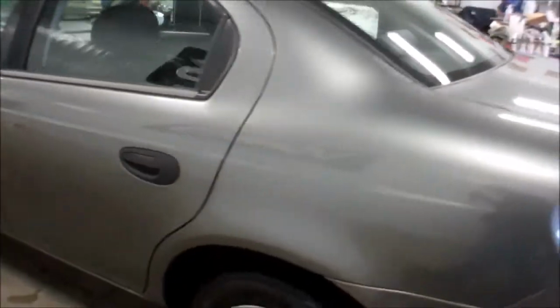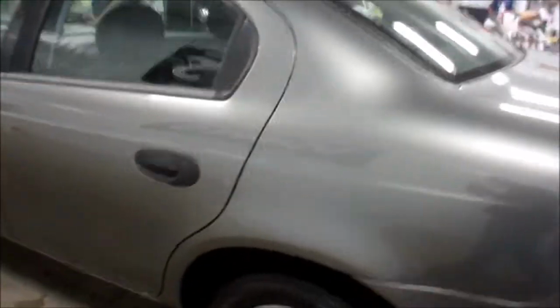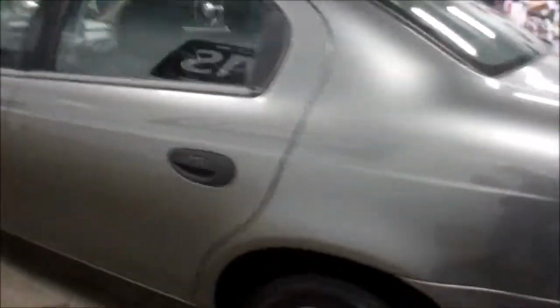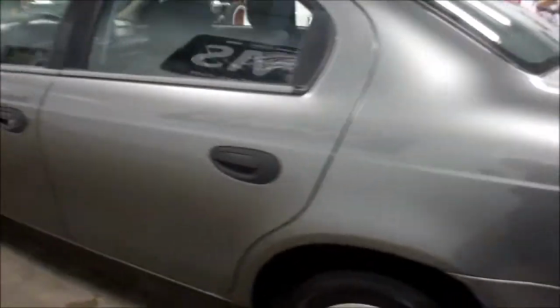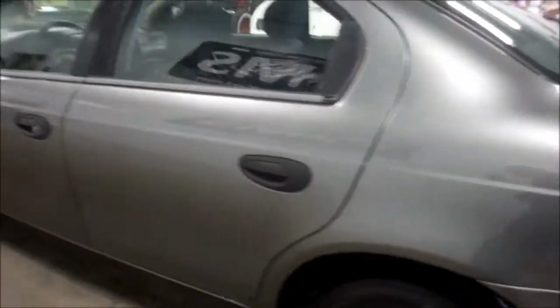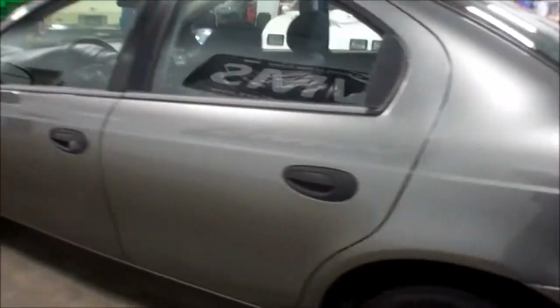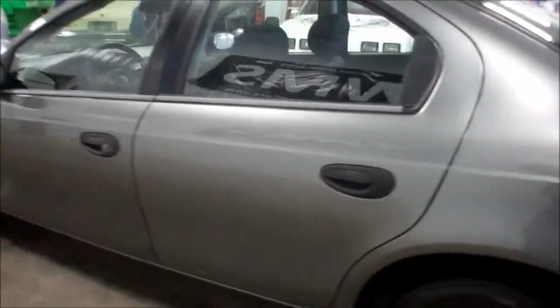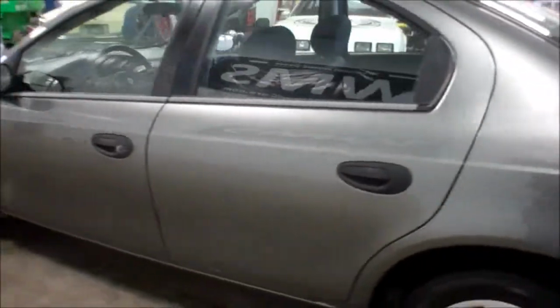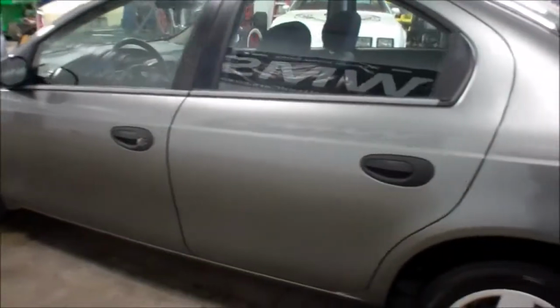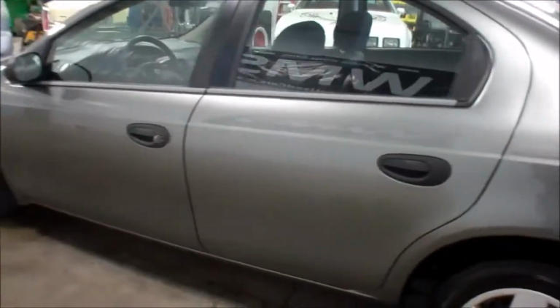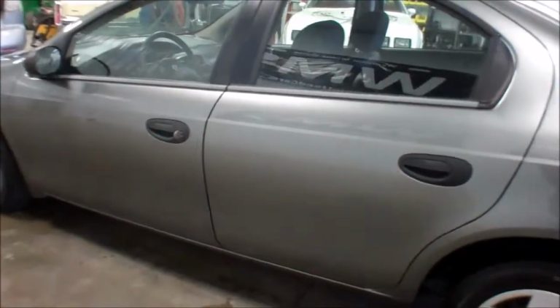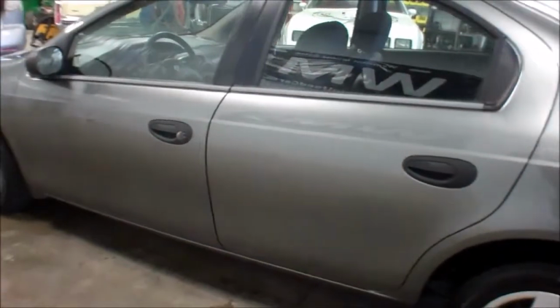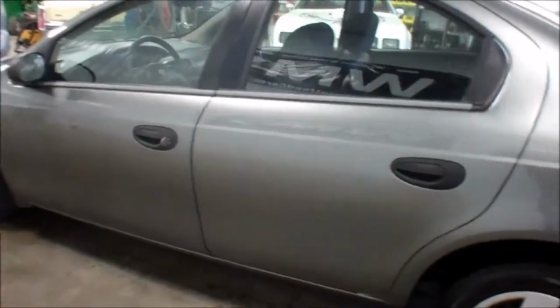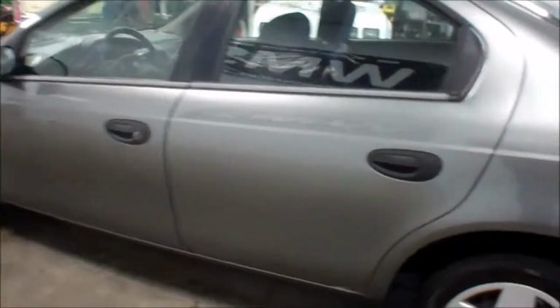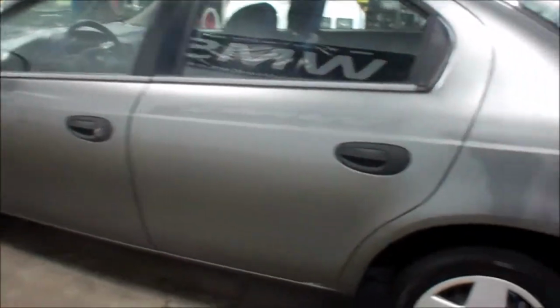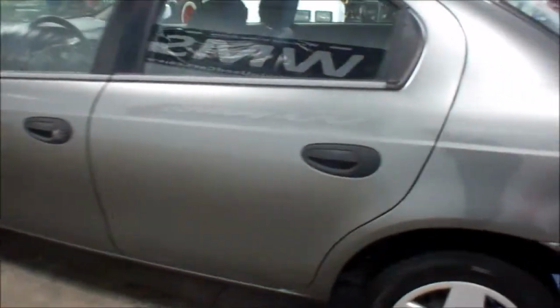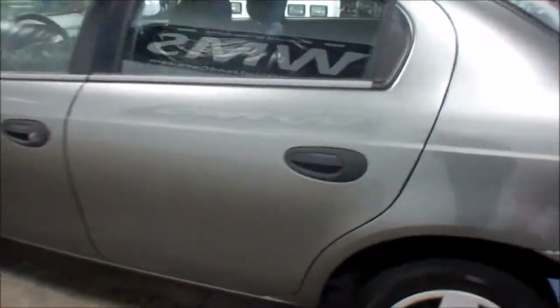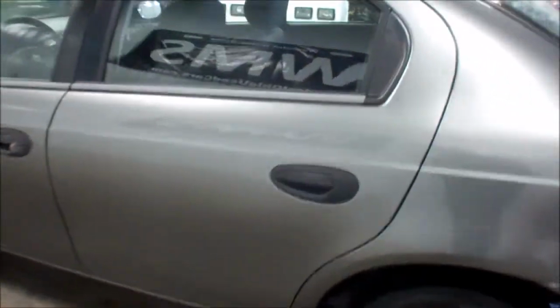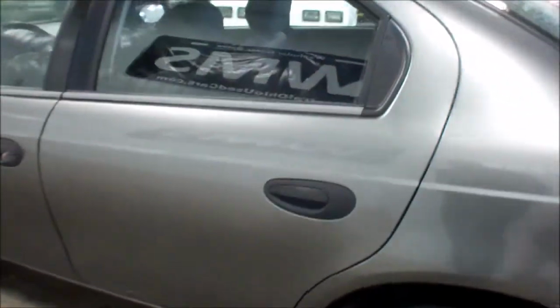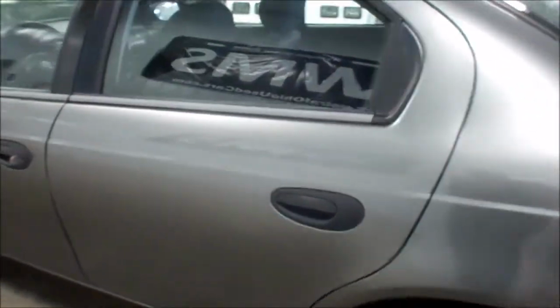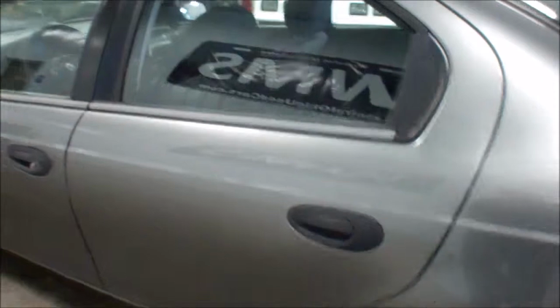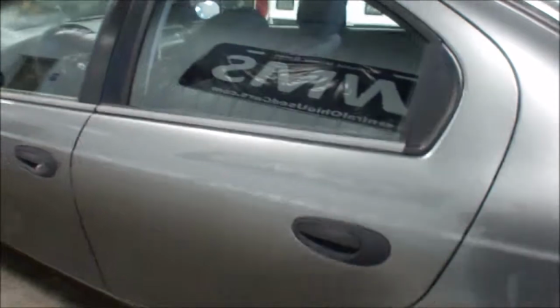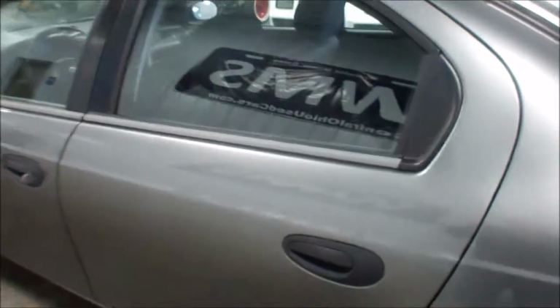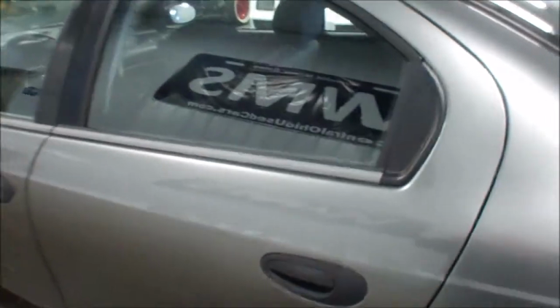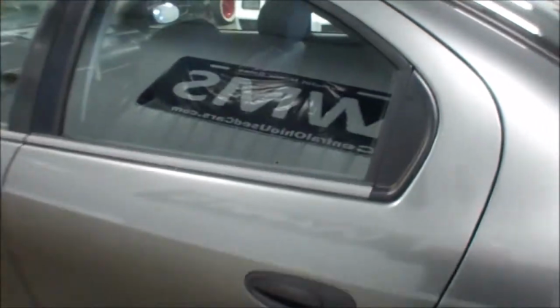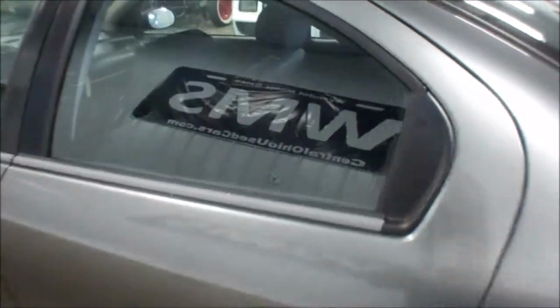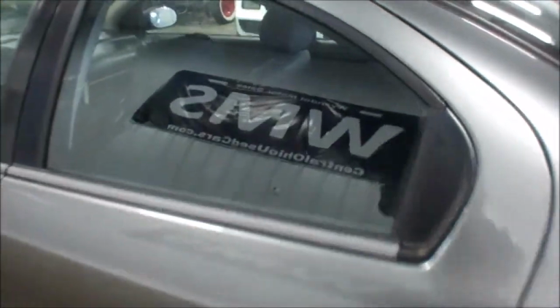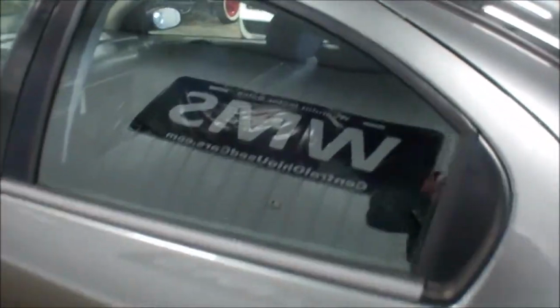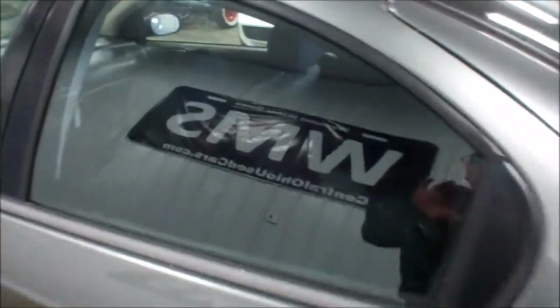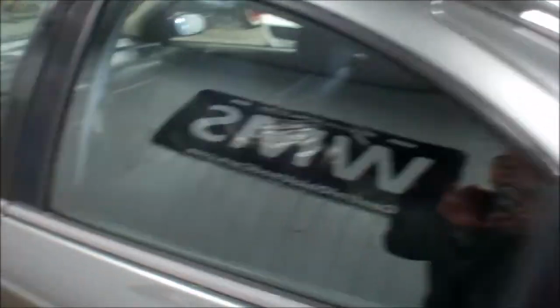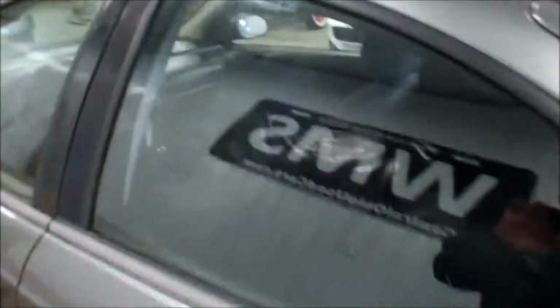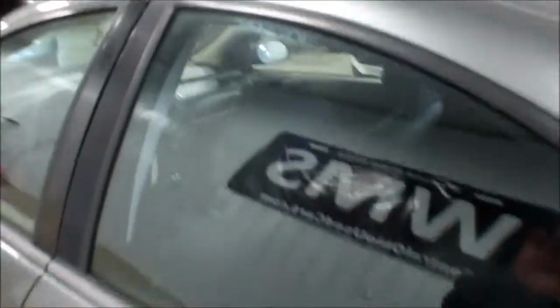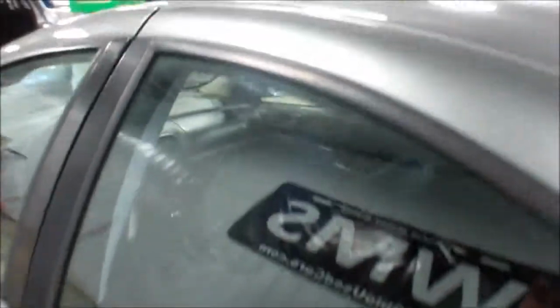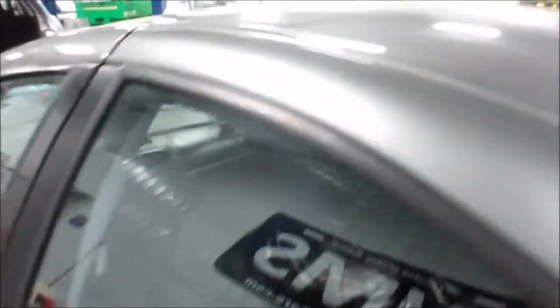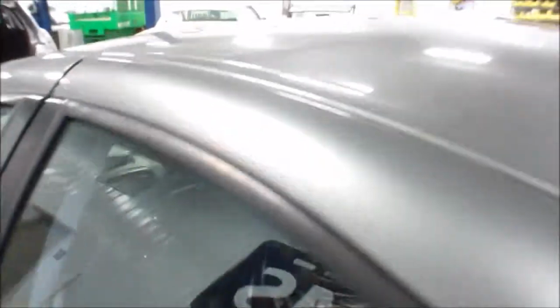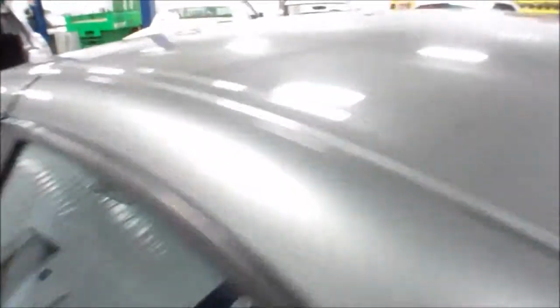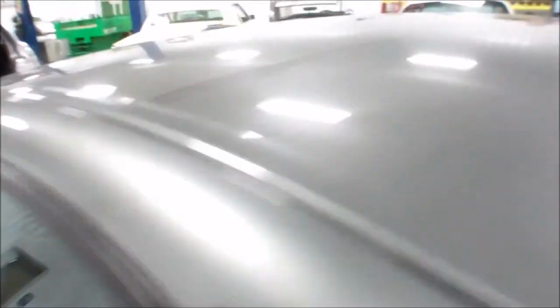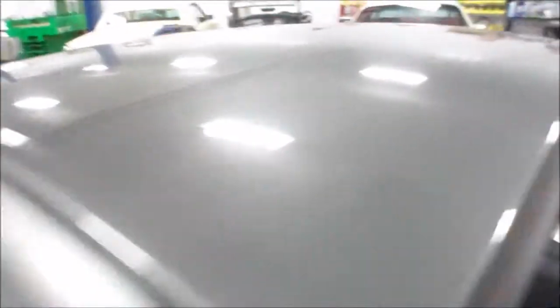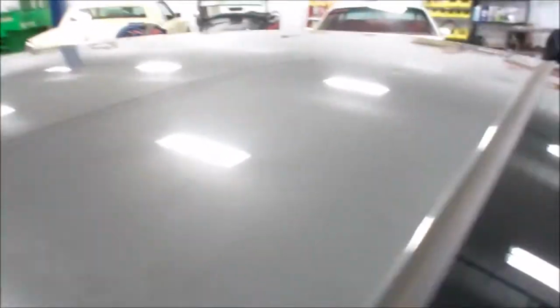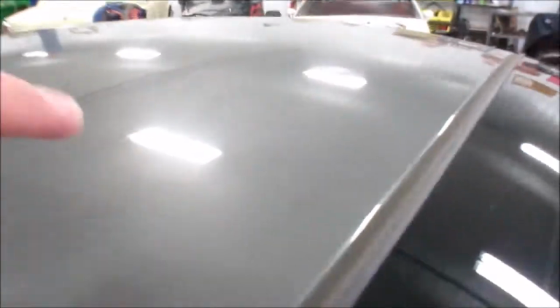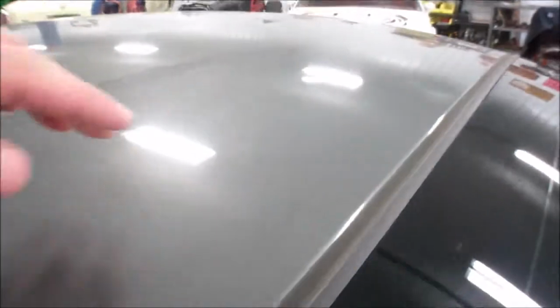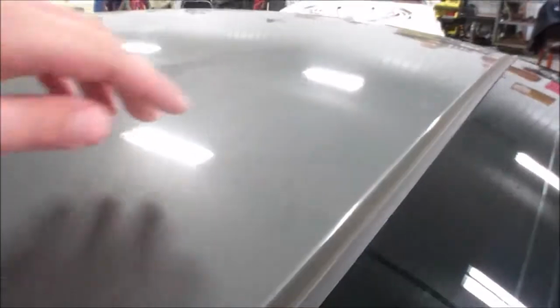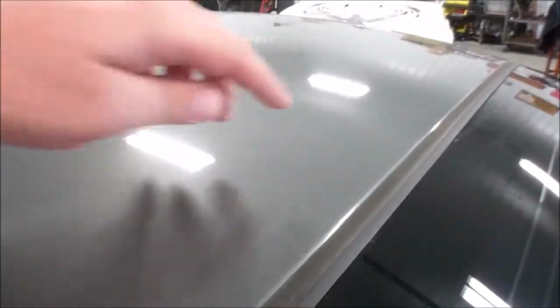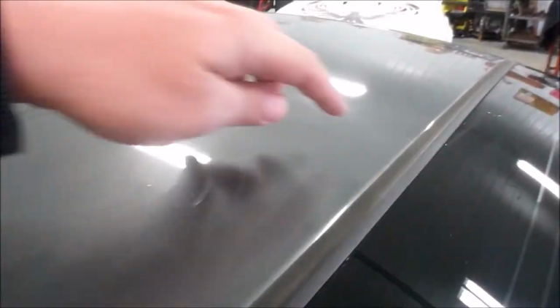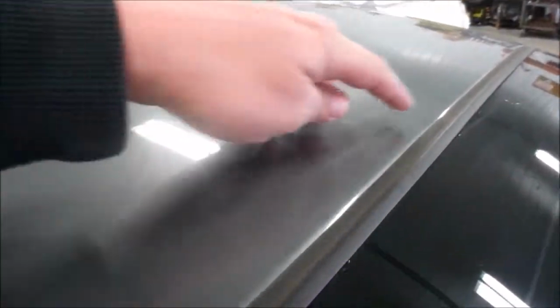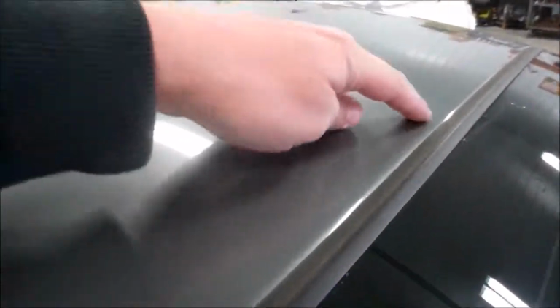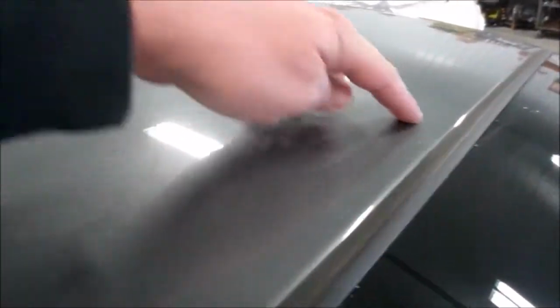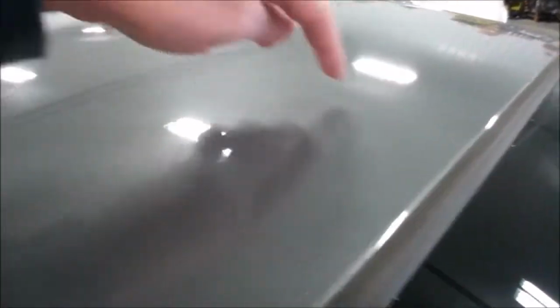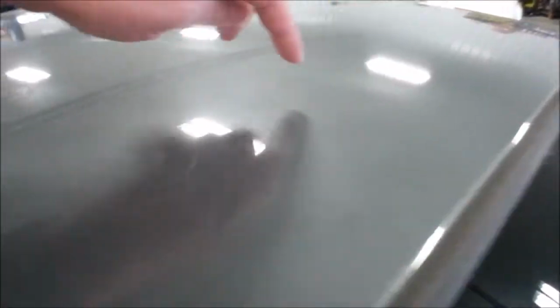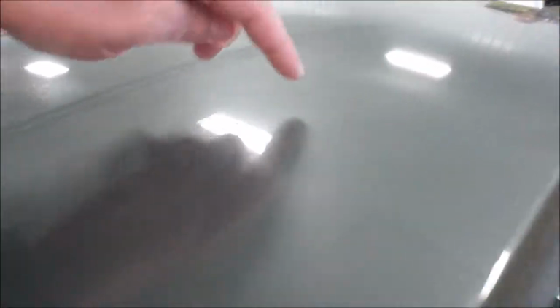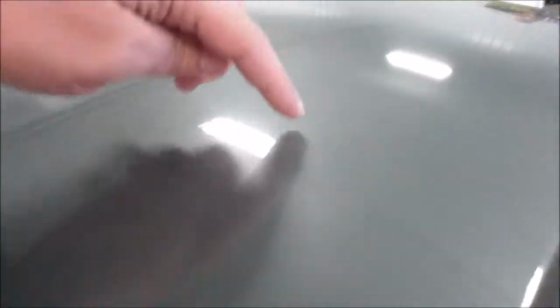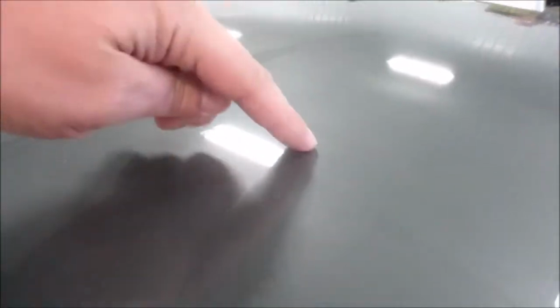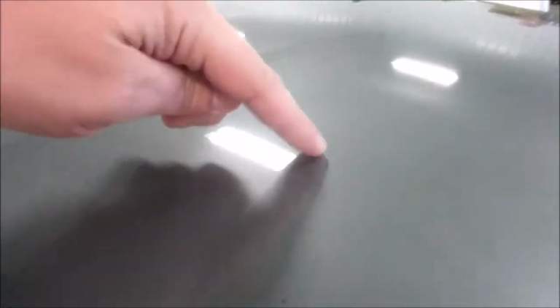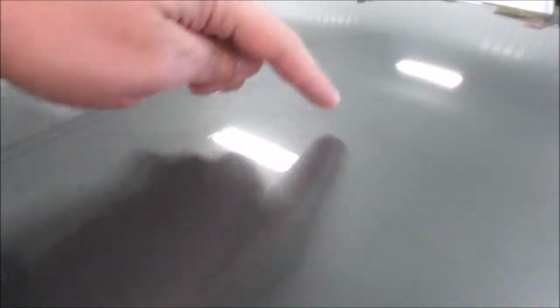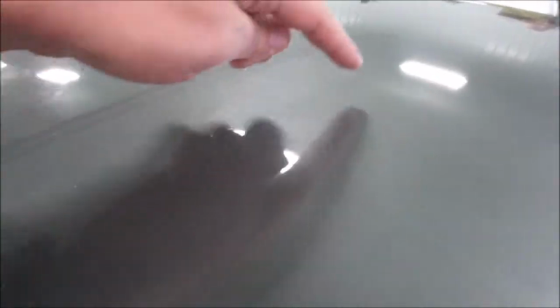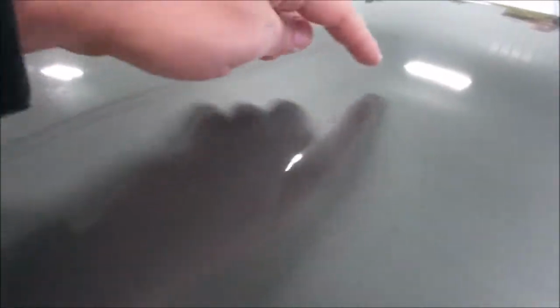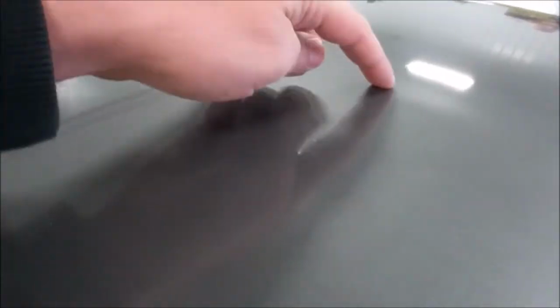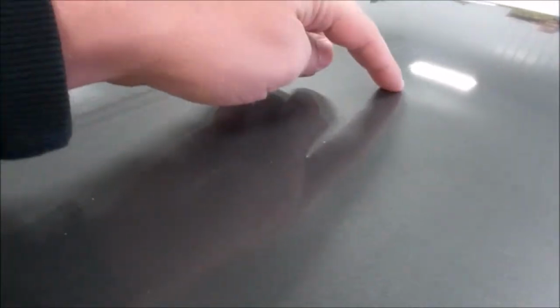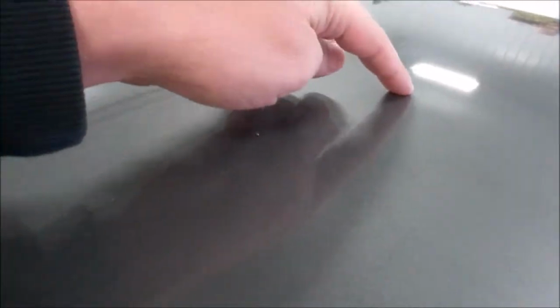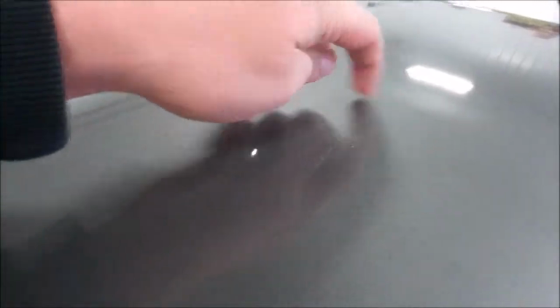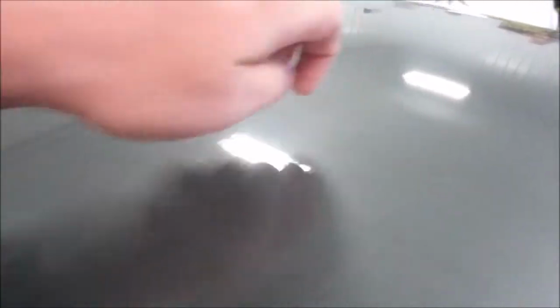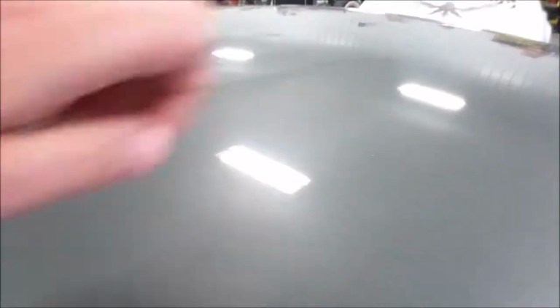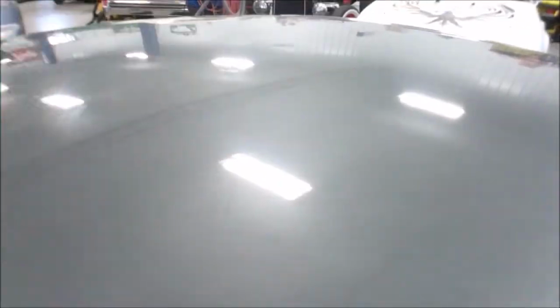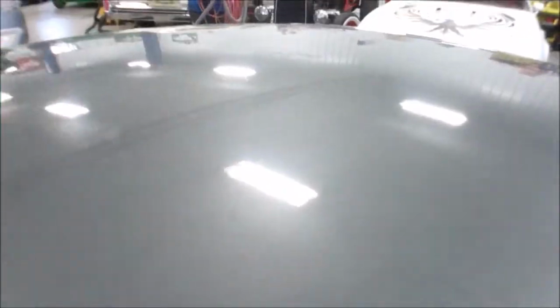A little bit of rust starting around the bottom, nothing too major. You can see some hail dings up here, kind of hard to see in the pictures.